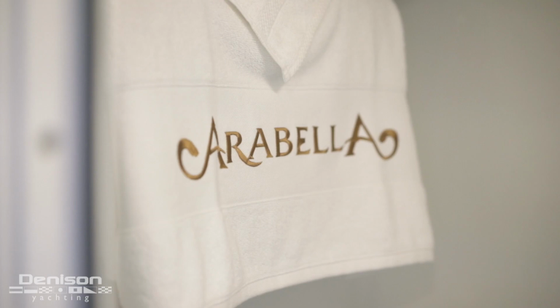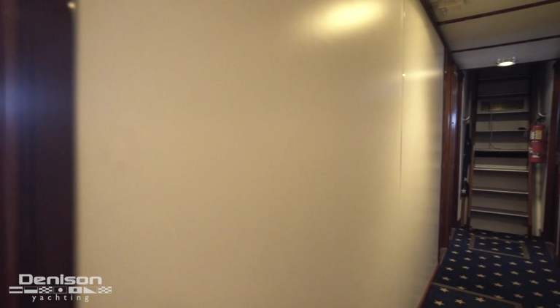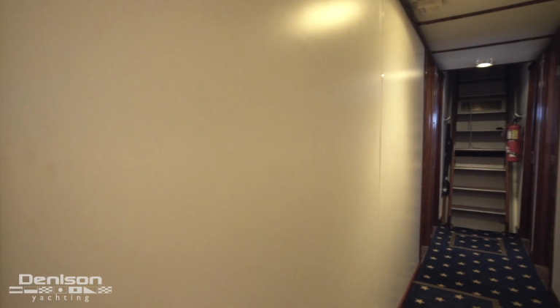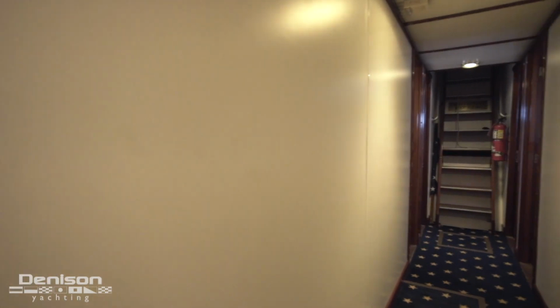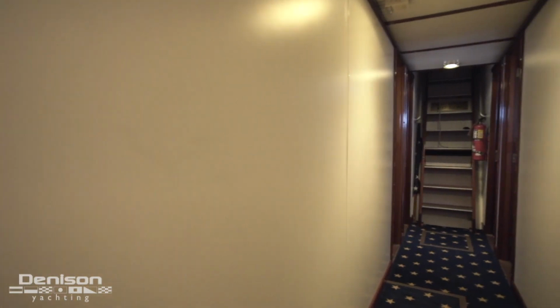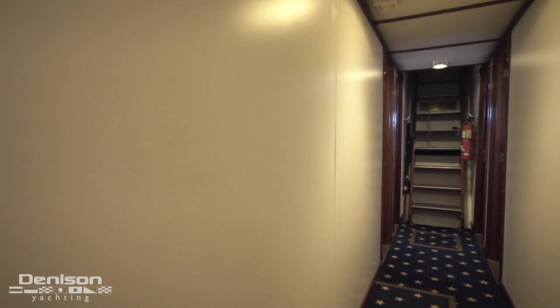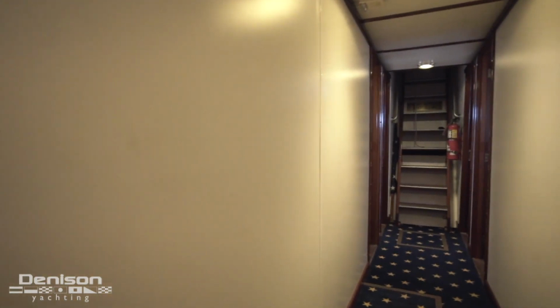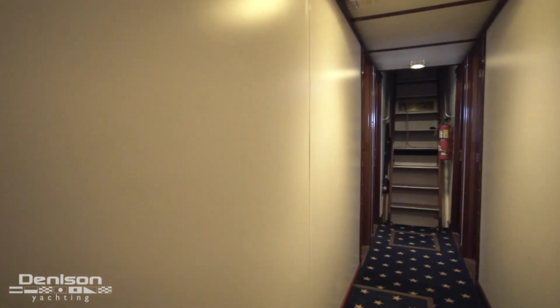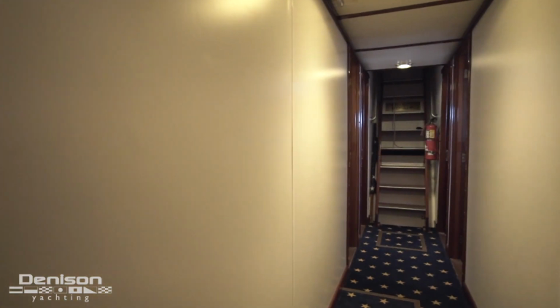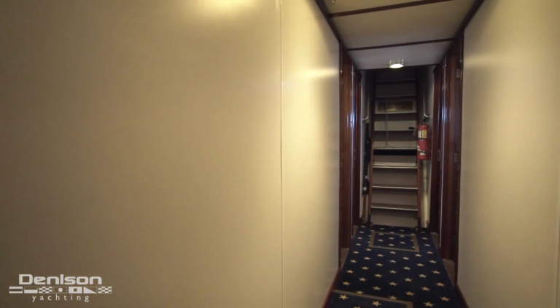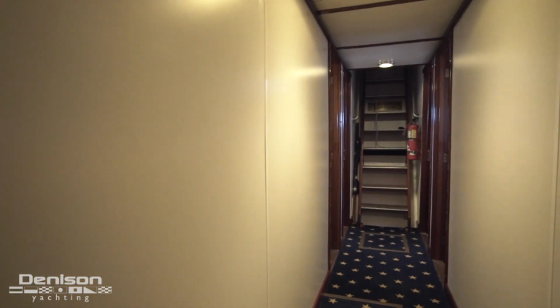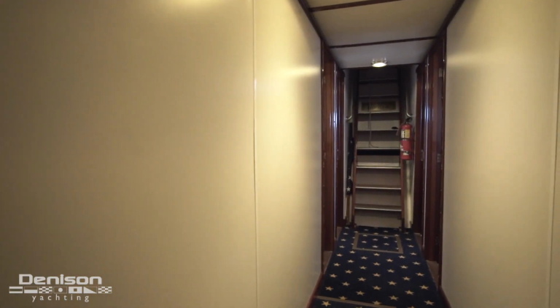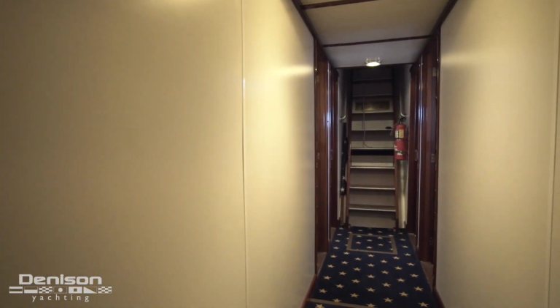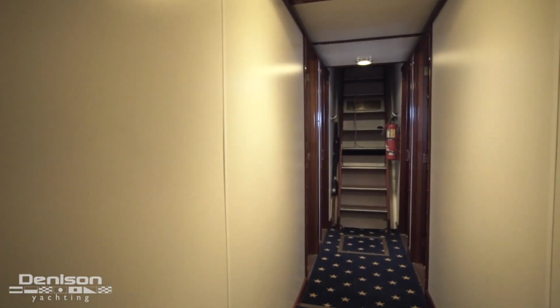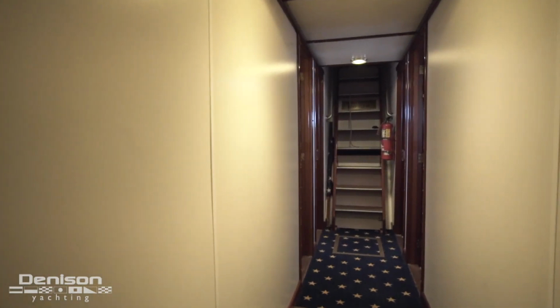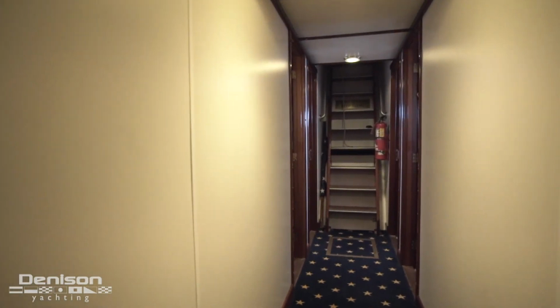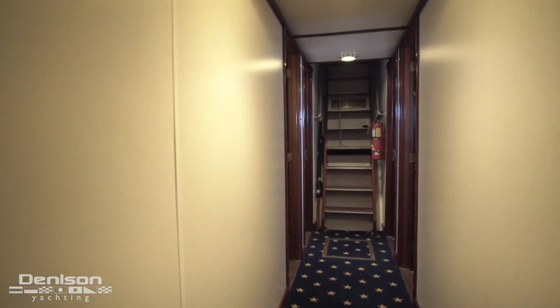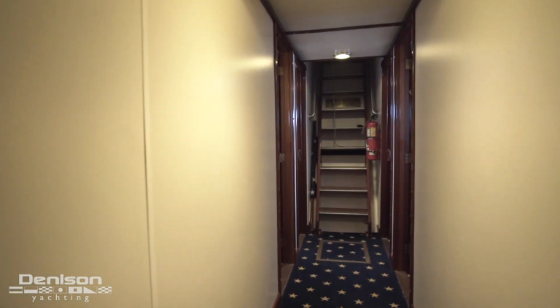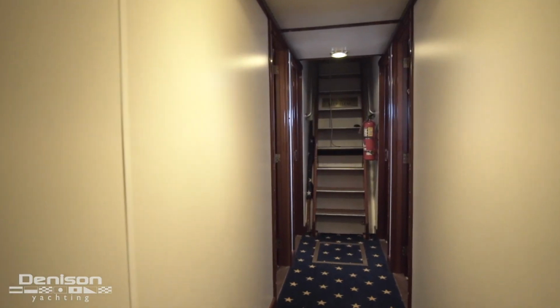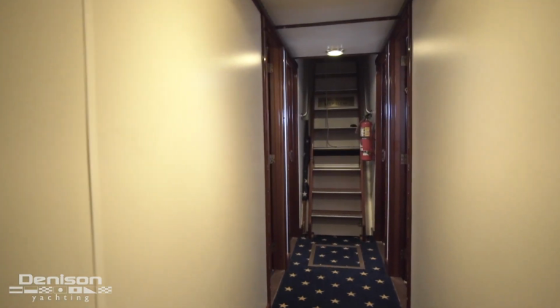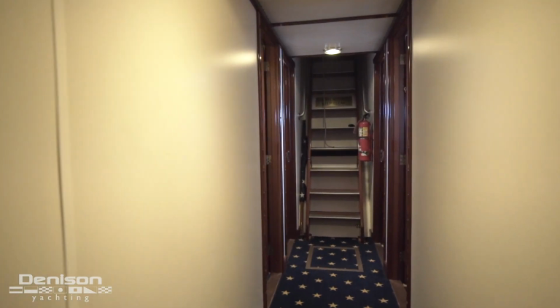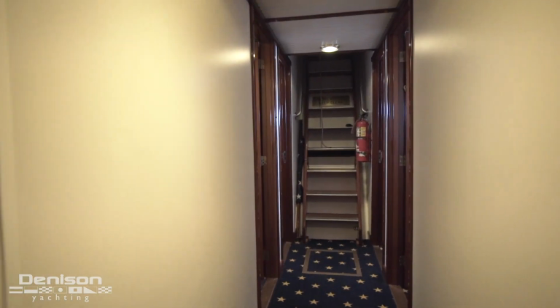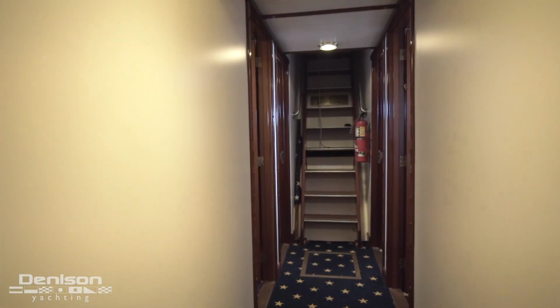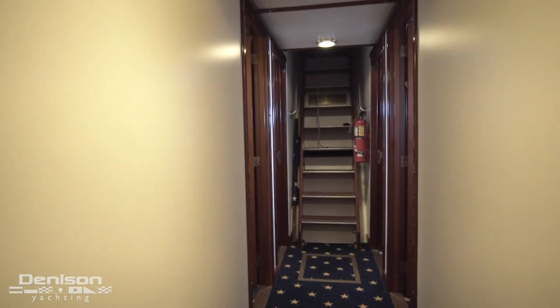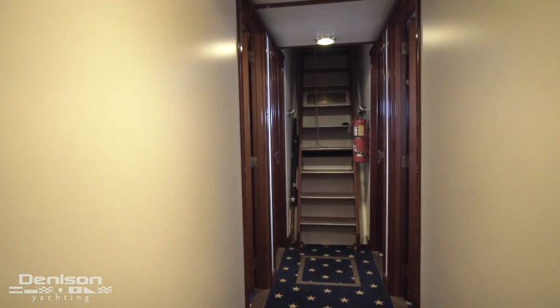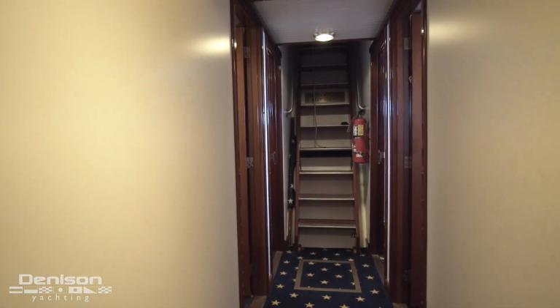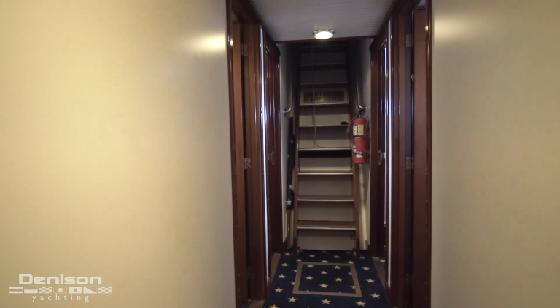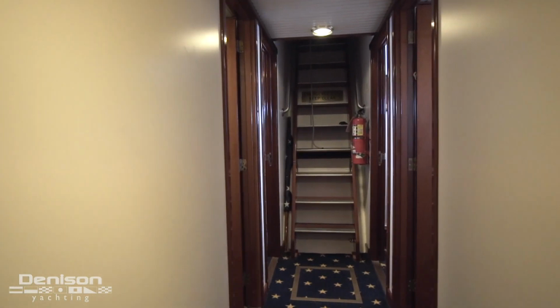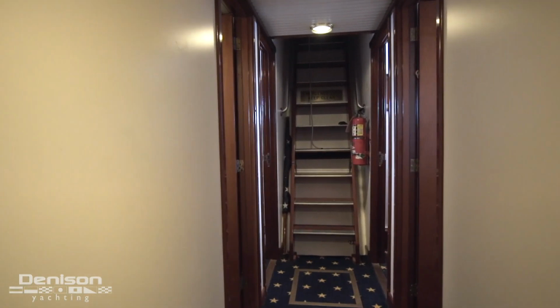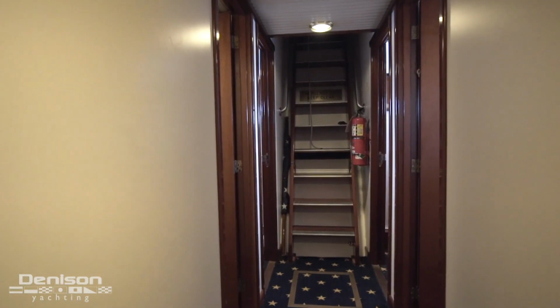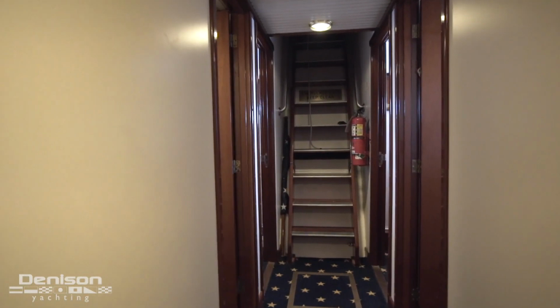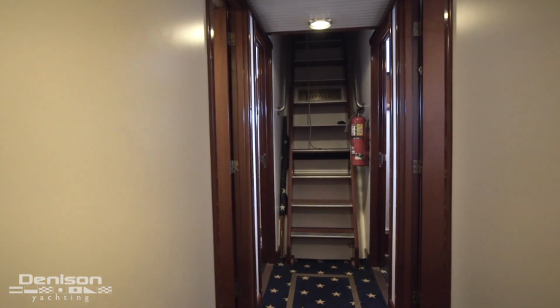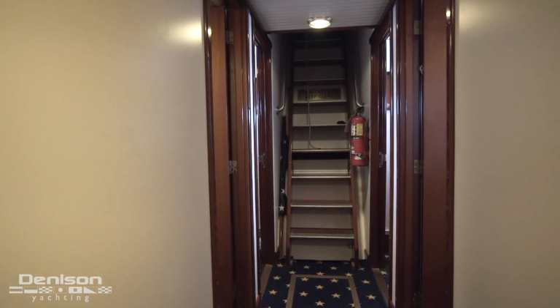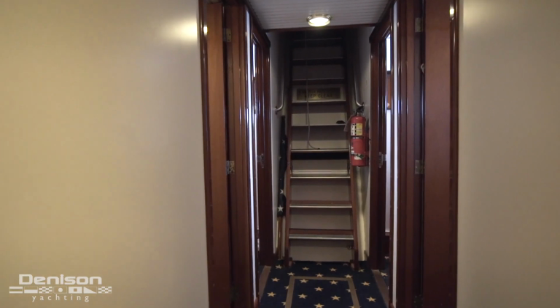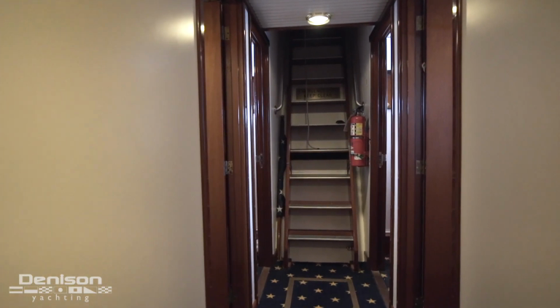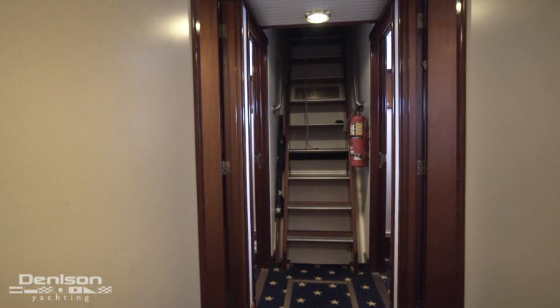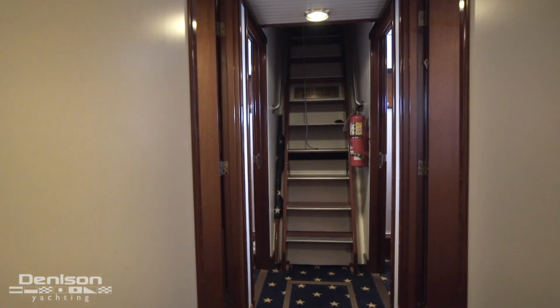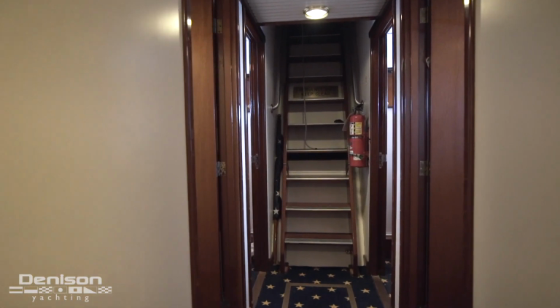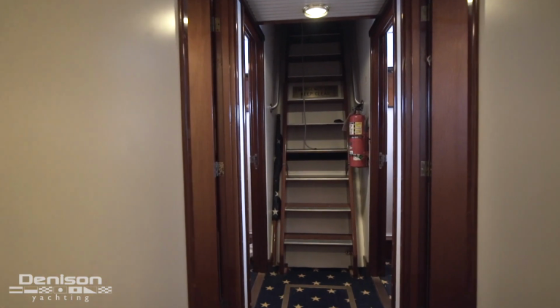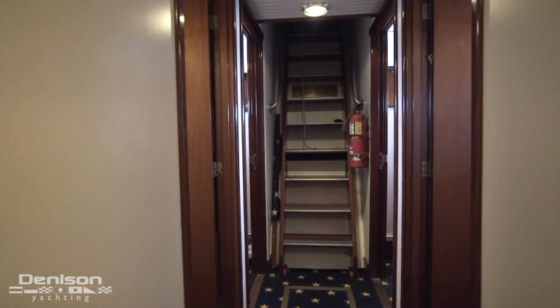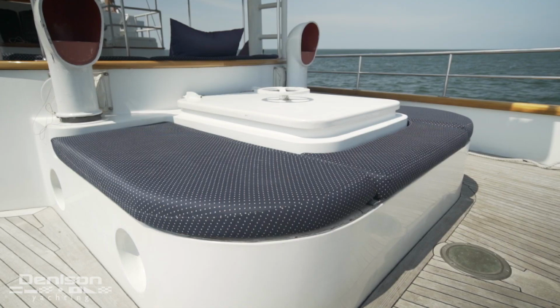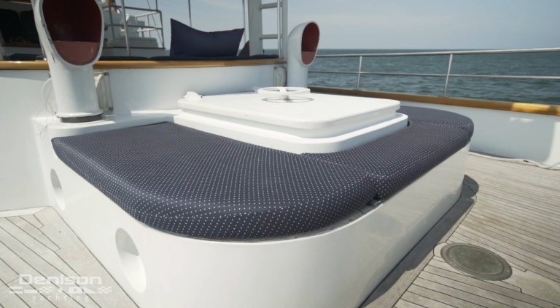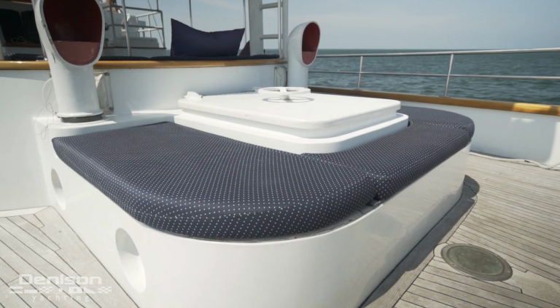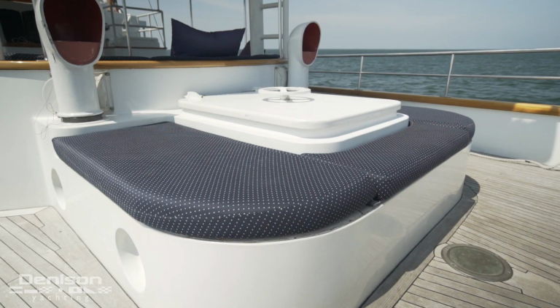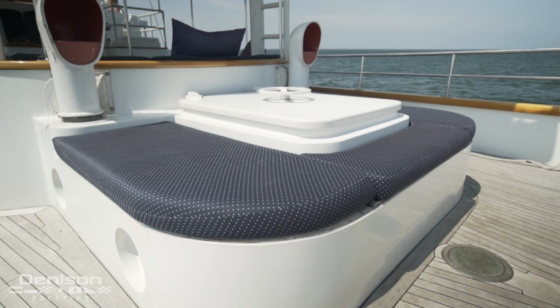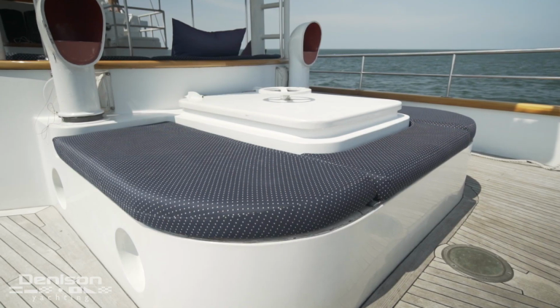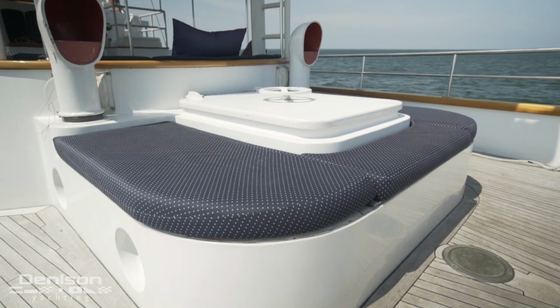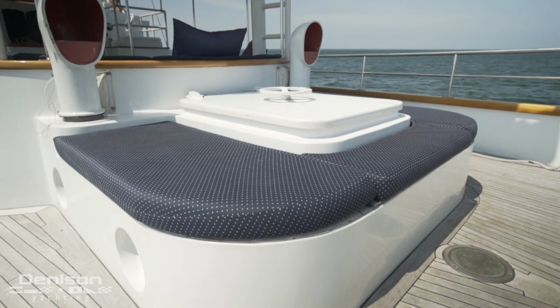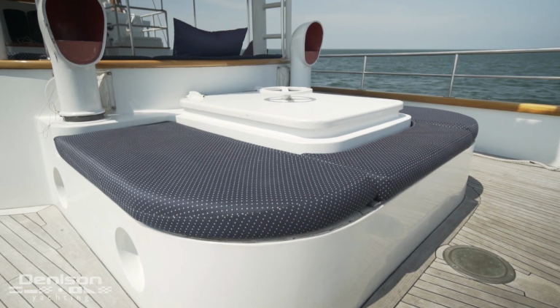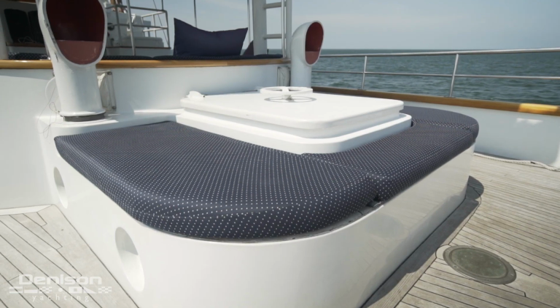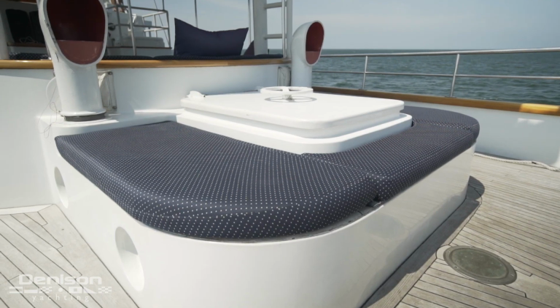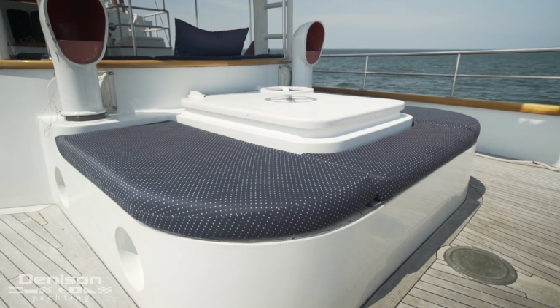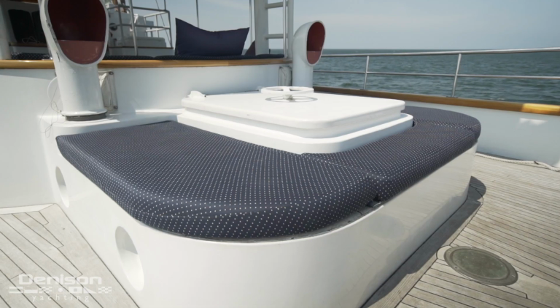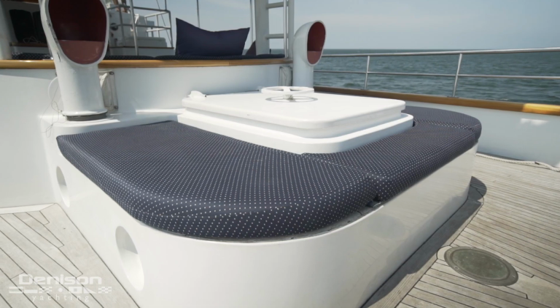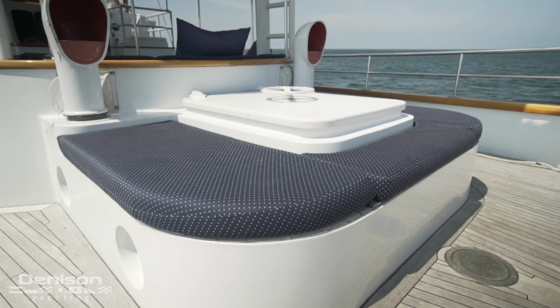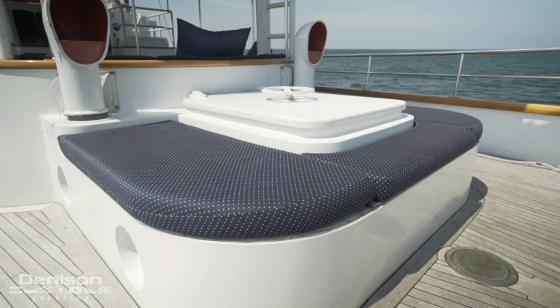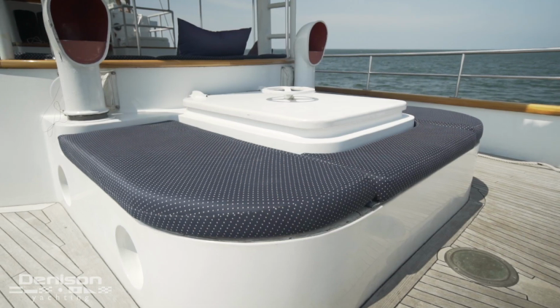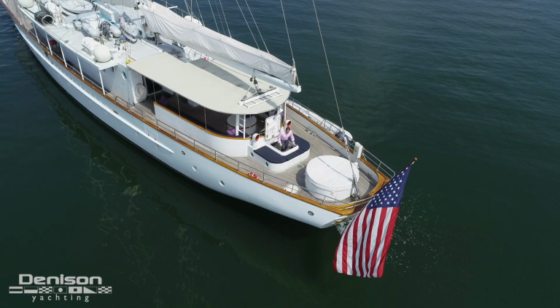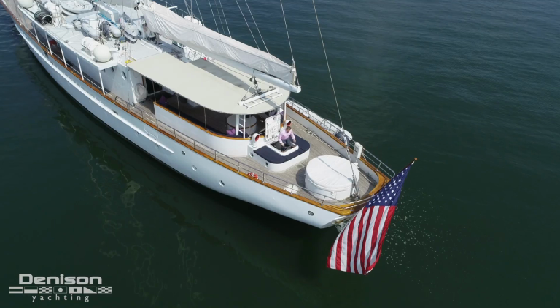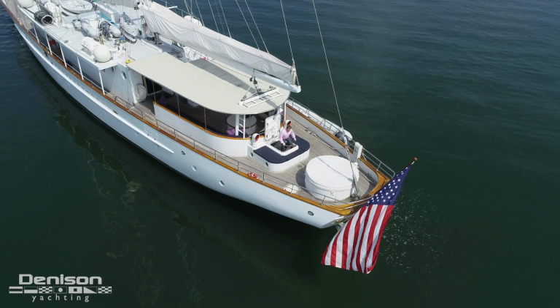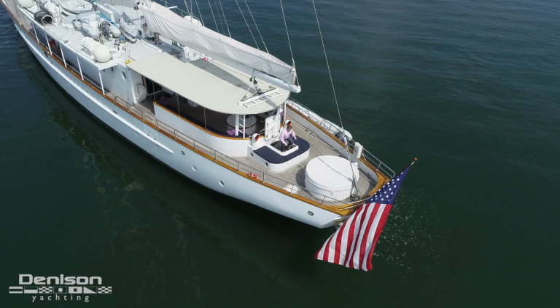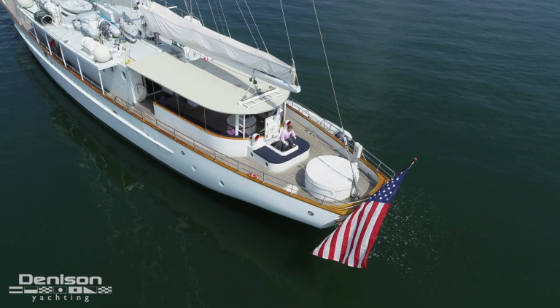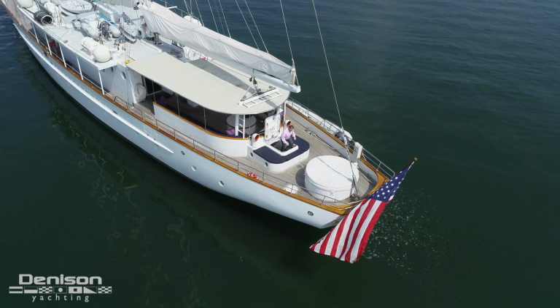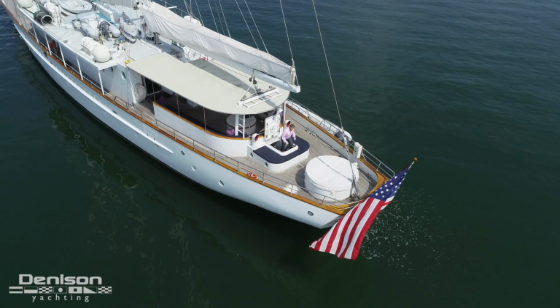Standing here in the lower companionway are the eight remaining cabins. Following the companionway all the way aft leads us to an egress — on the other side, we emerge onto the main deck.